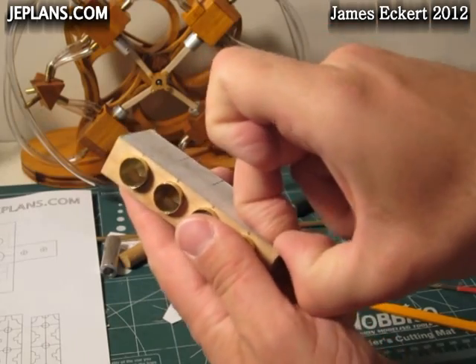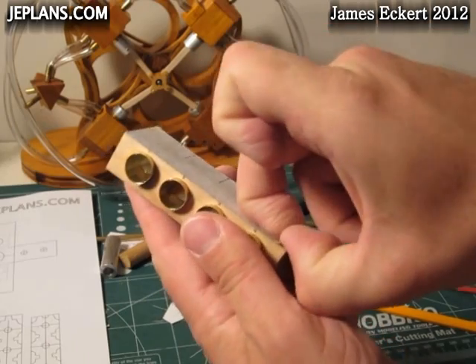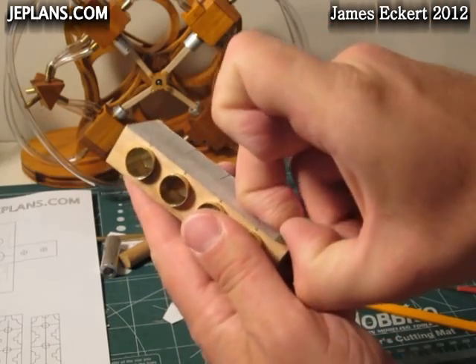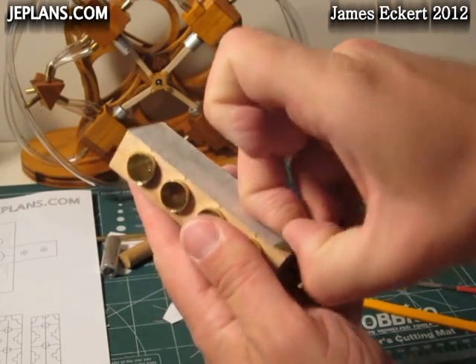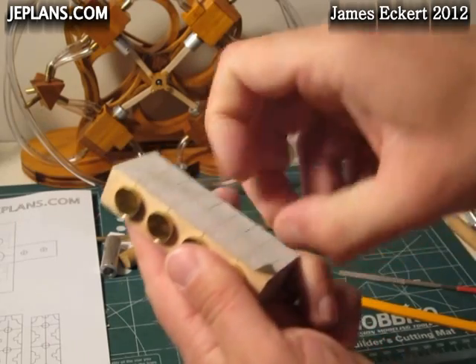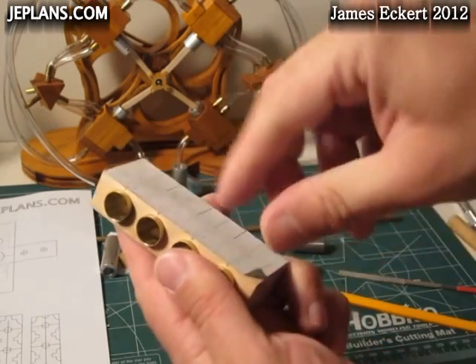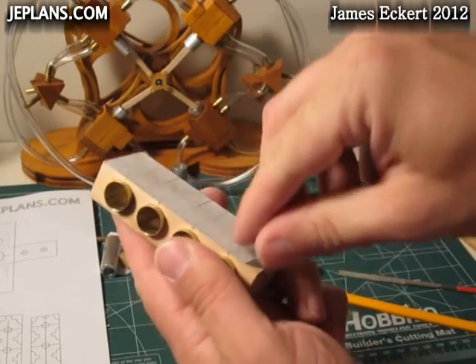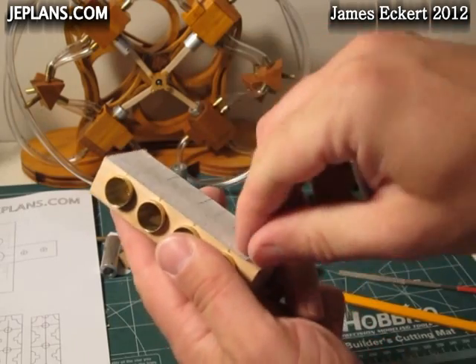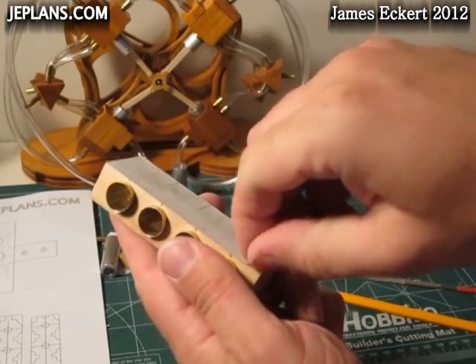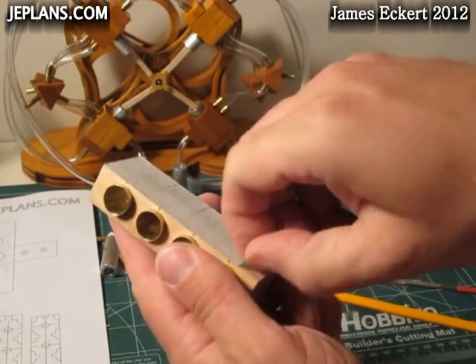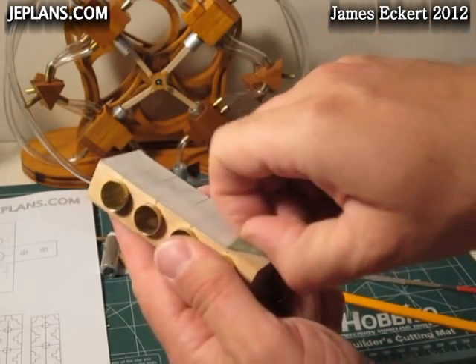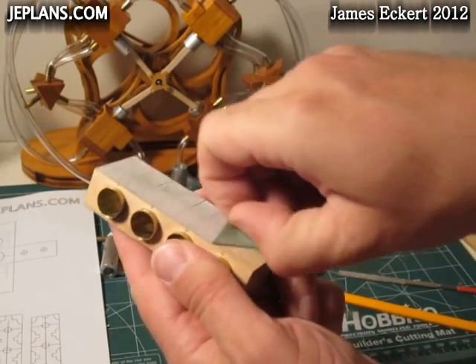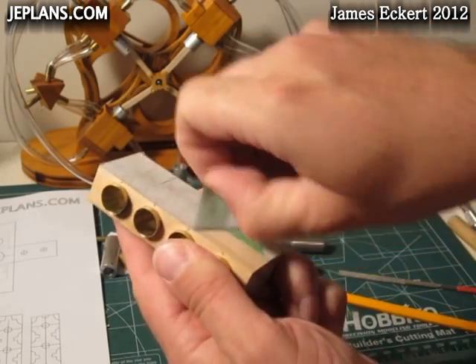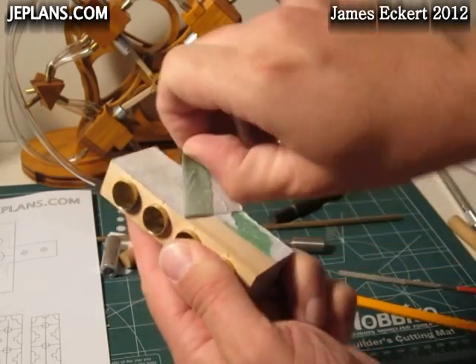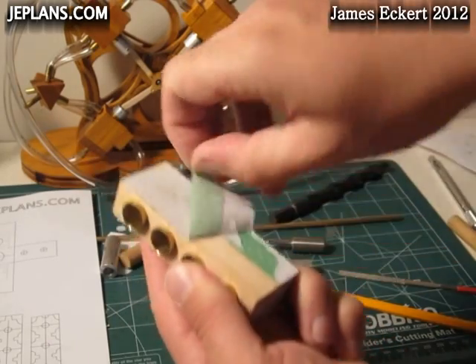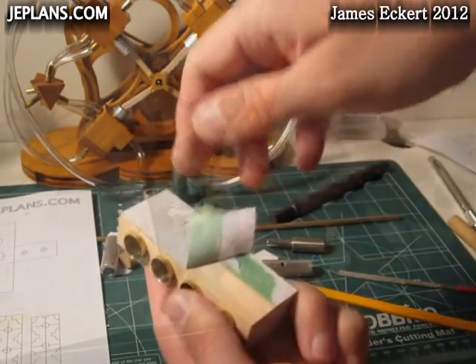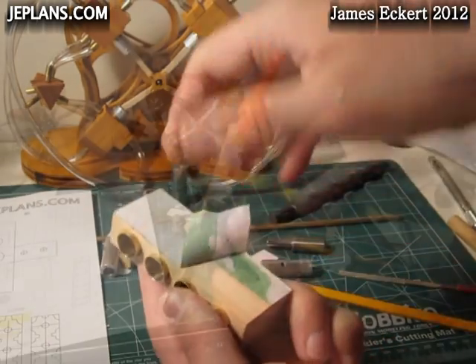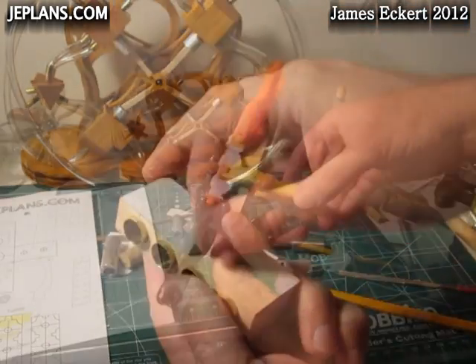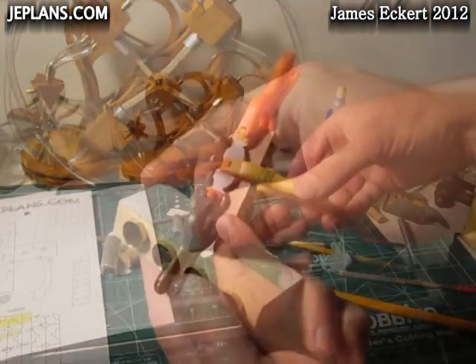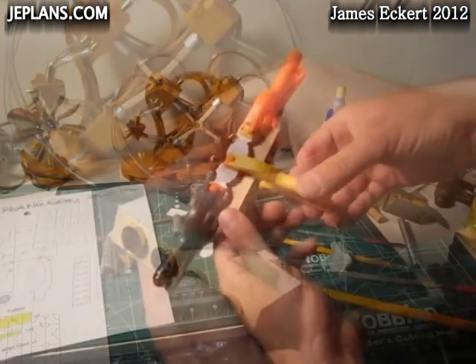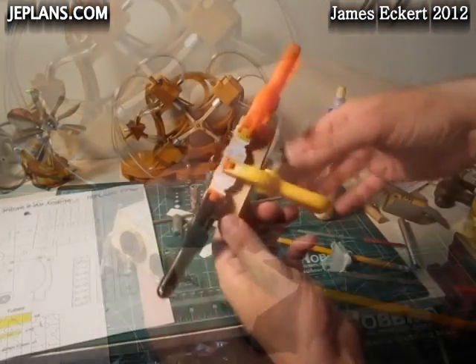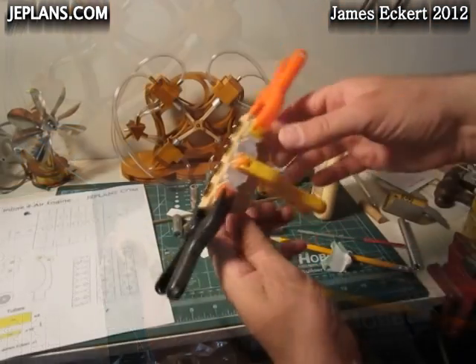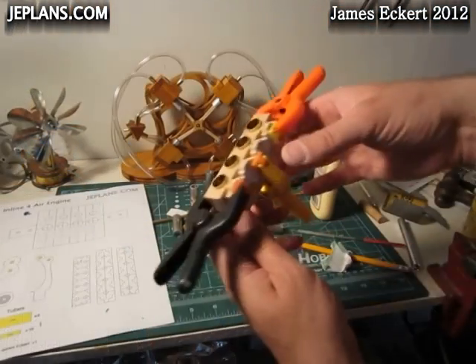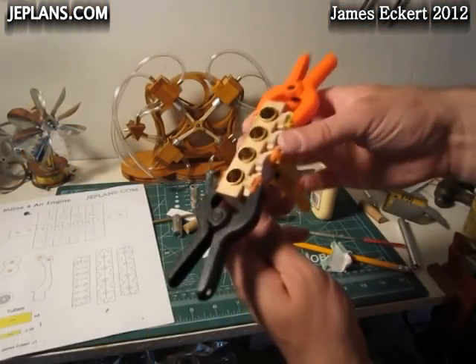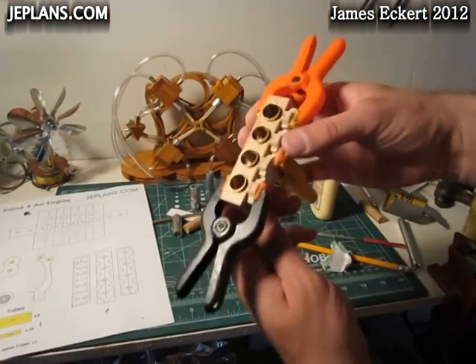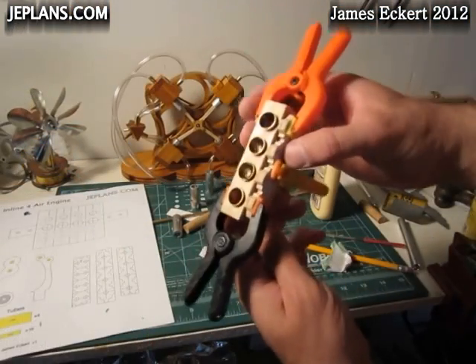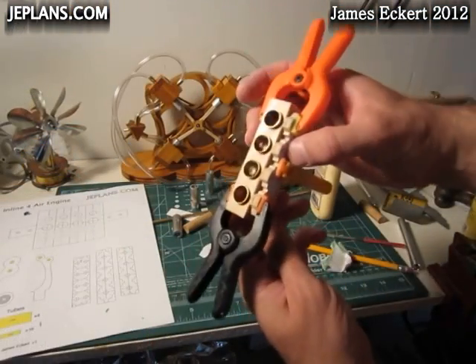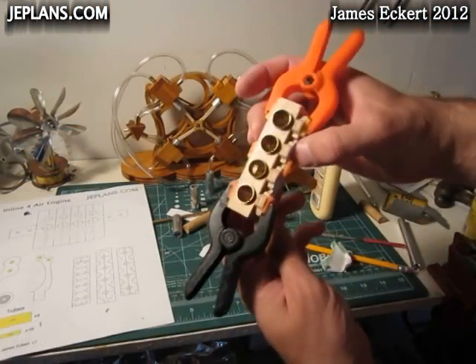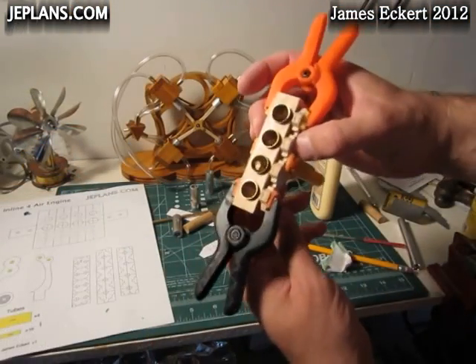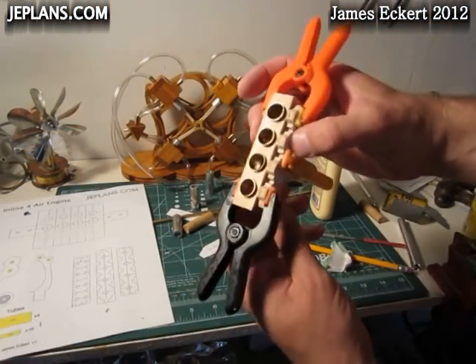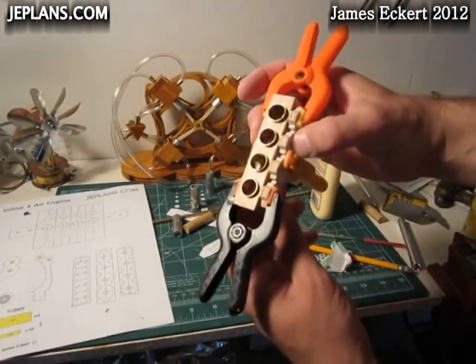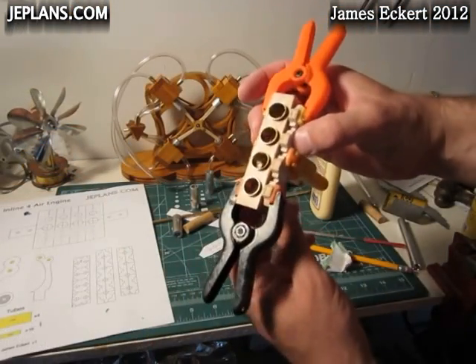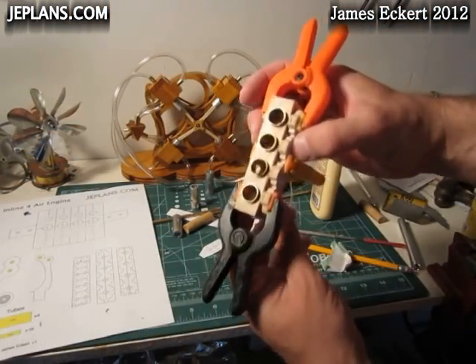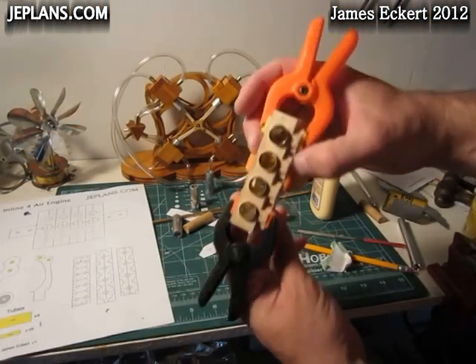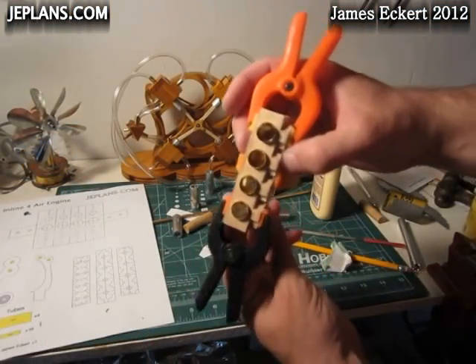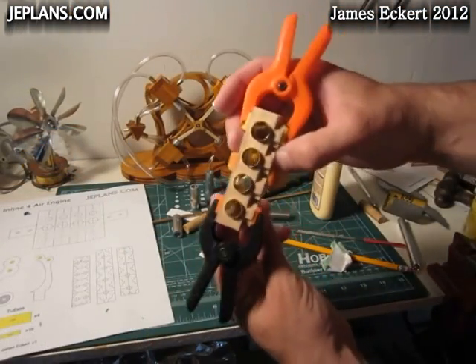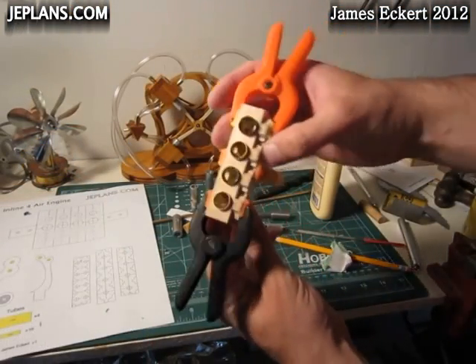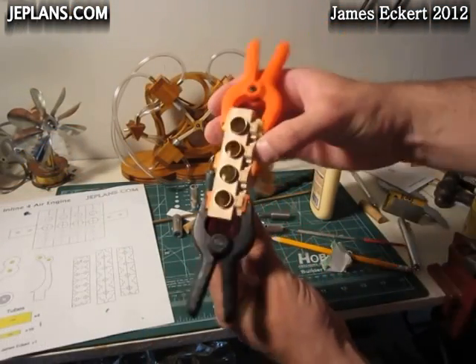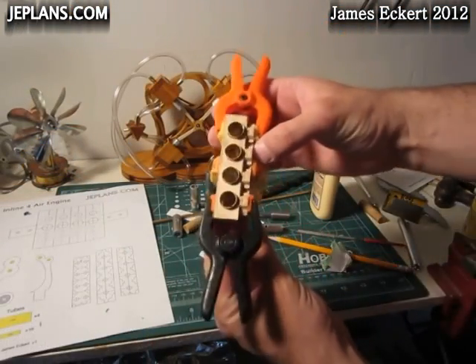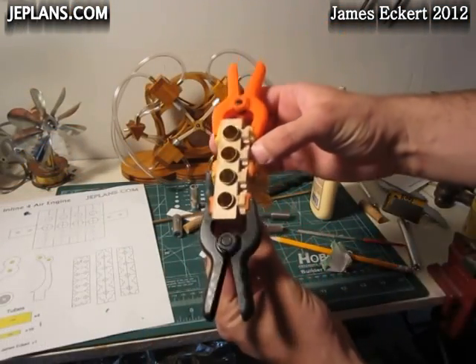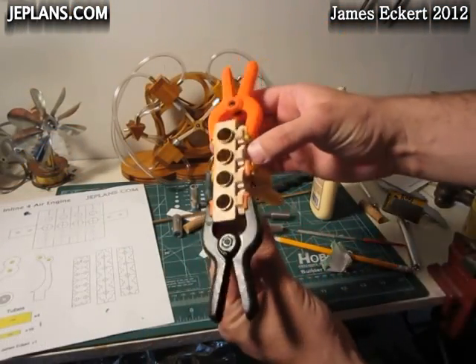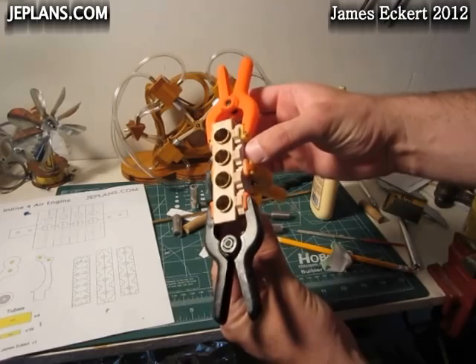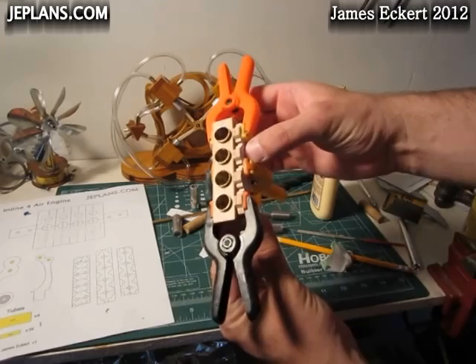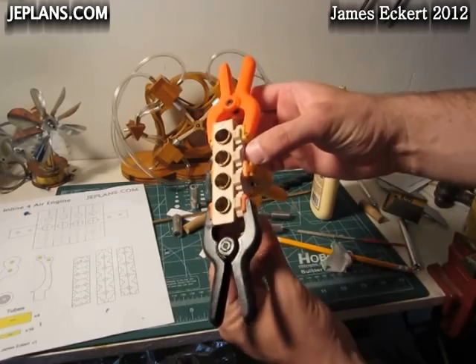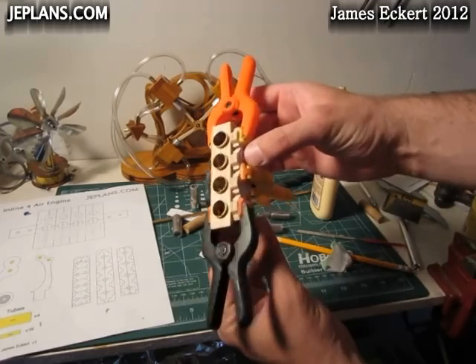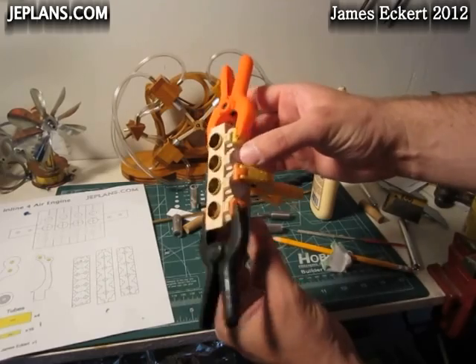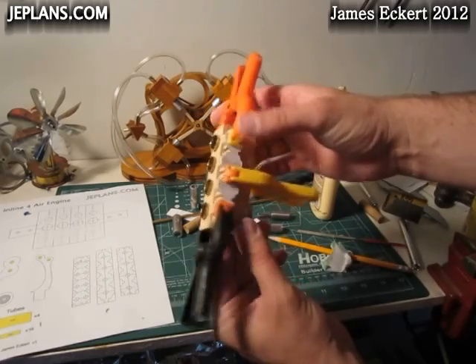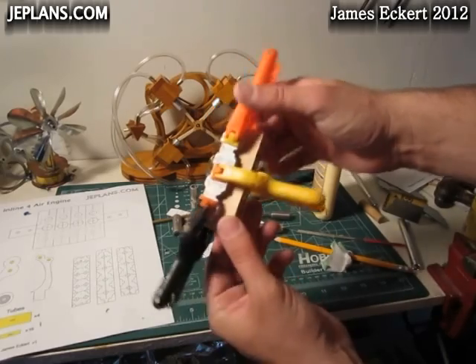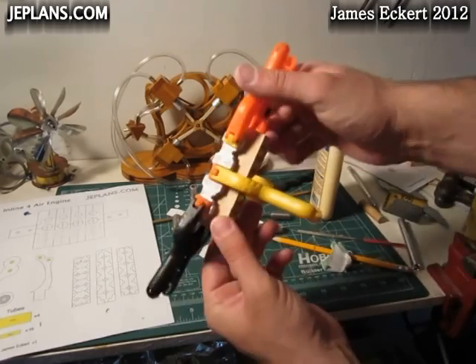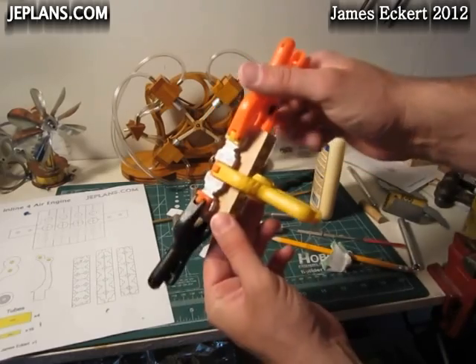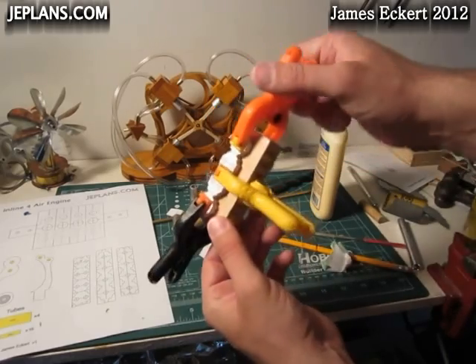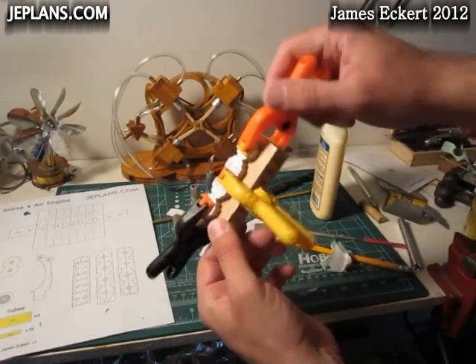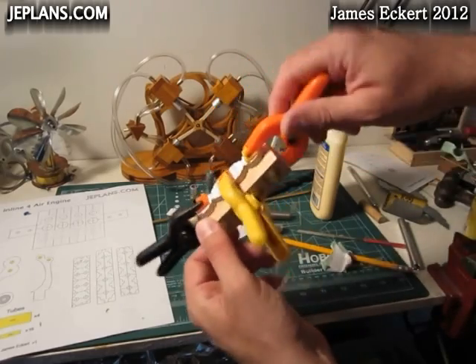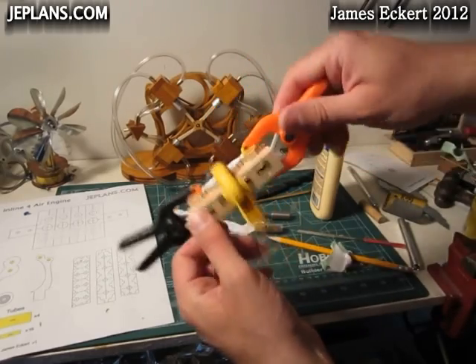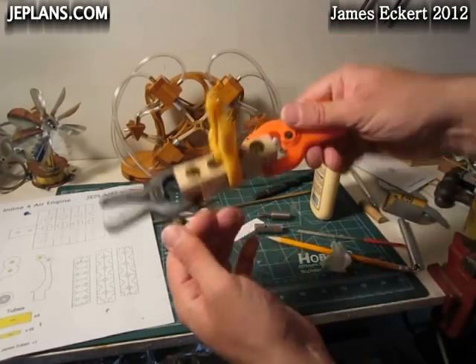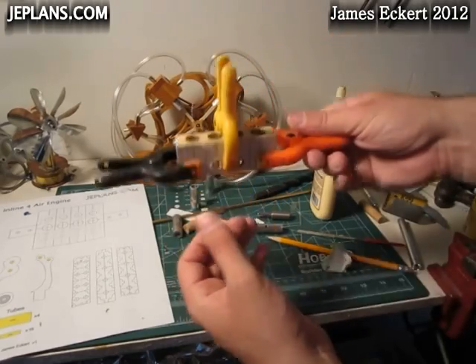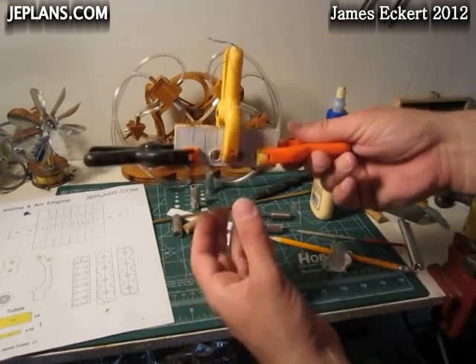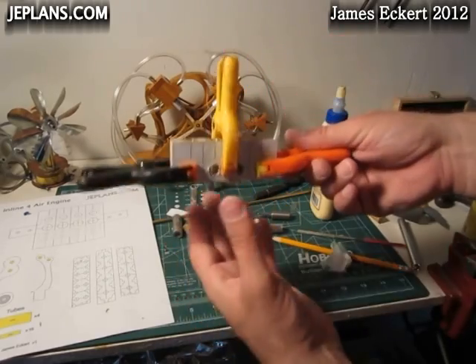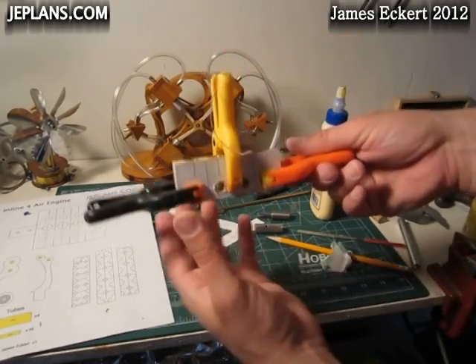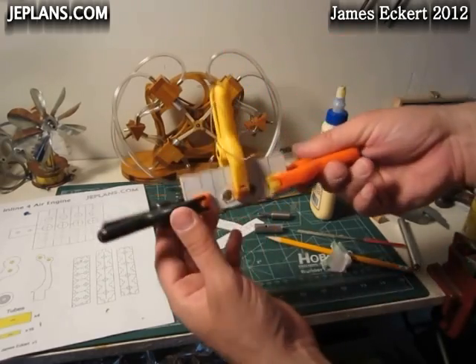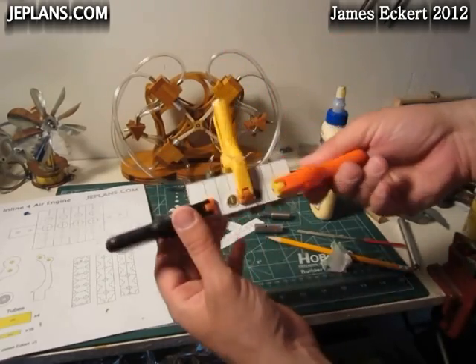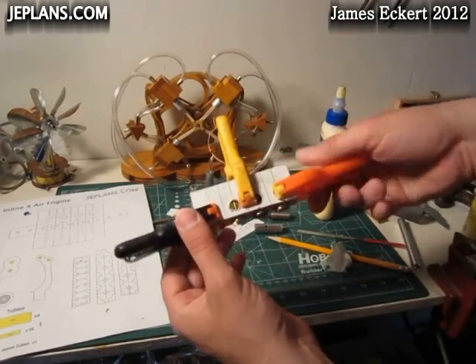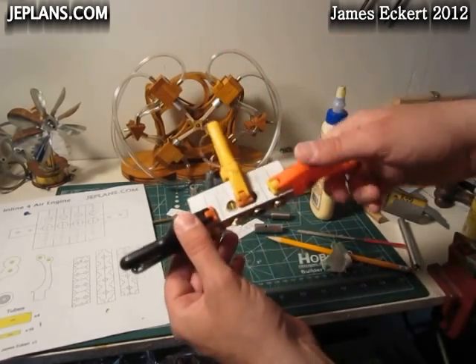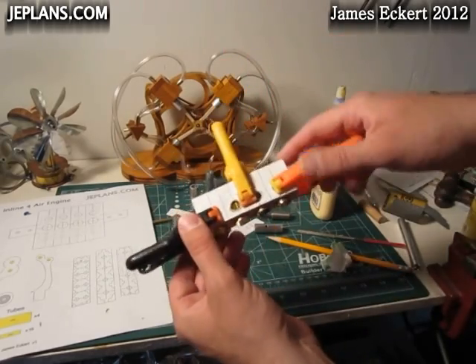It's clamped up and all lined up real good. I'll just let that set up.